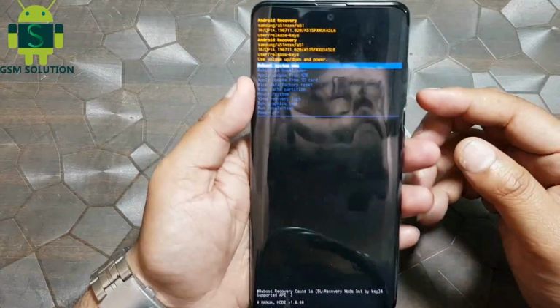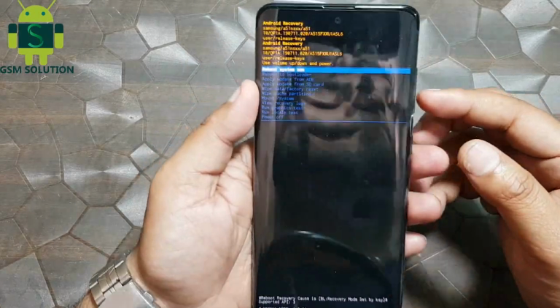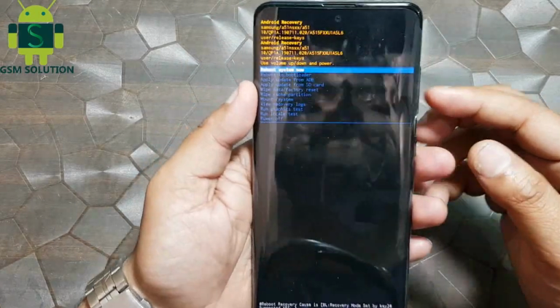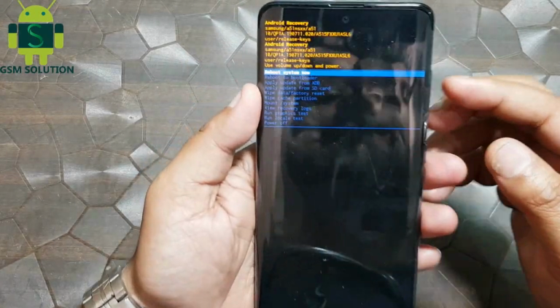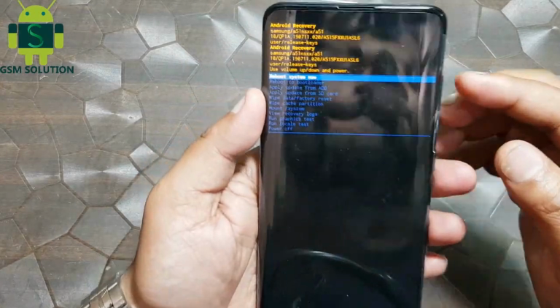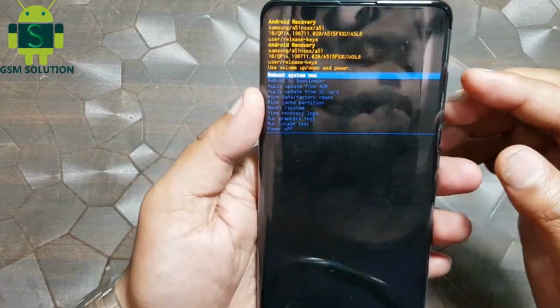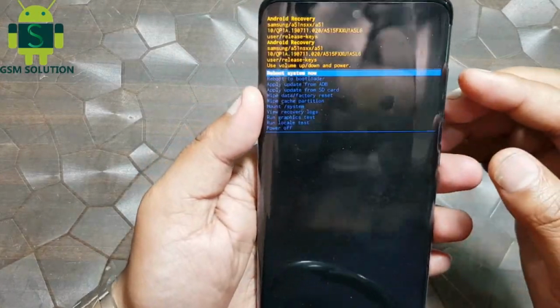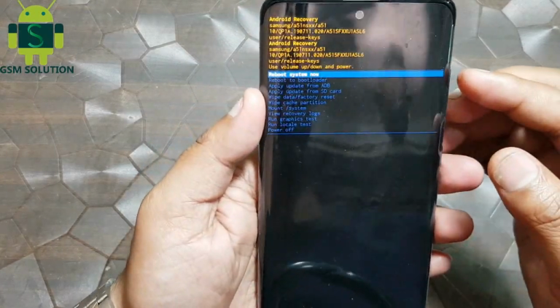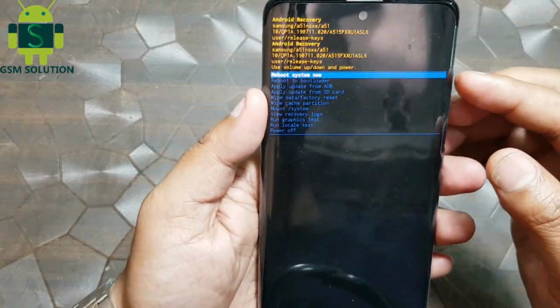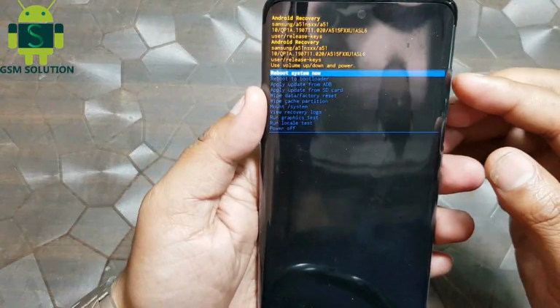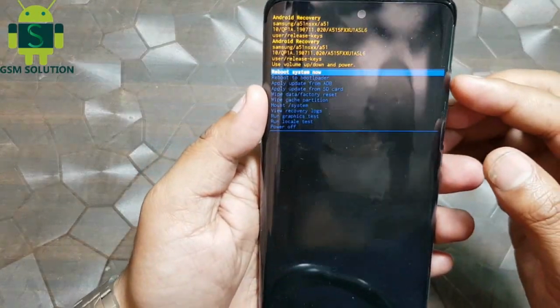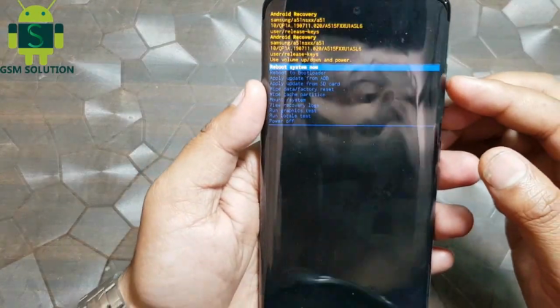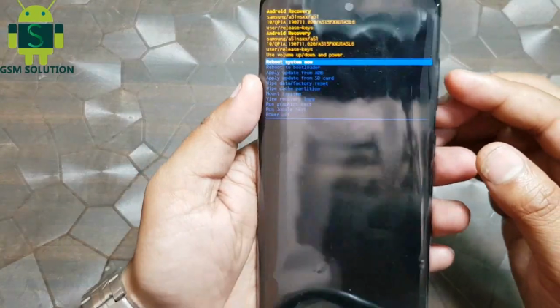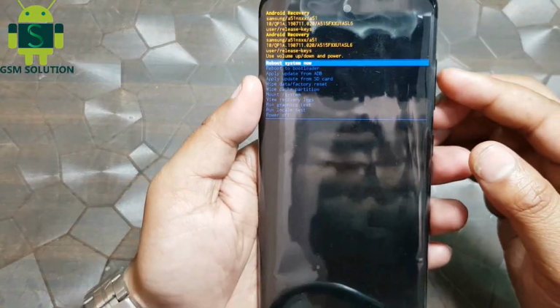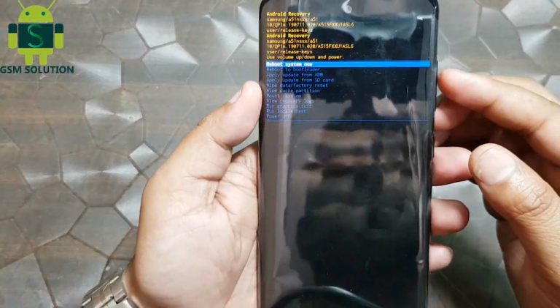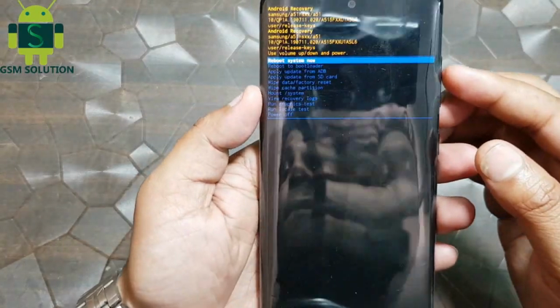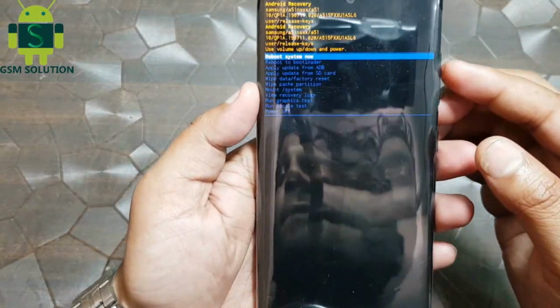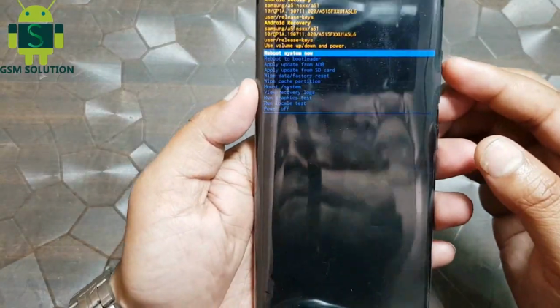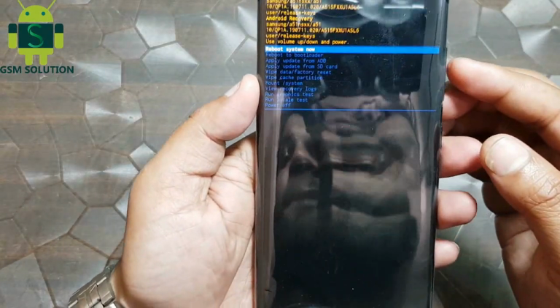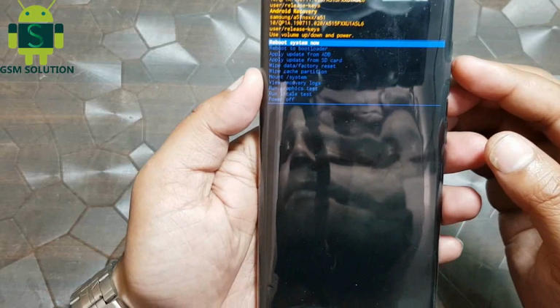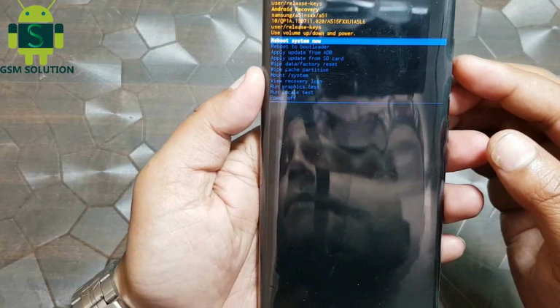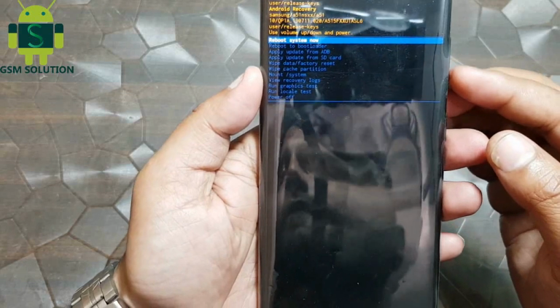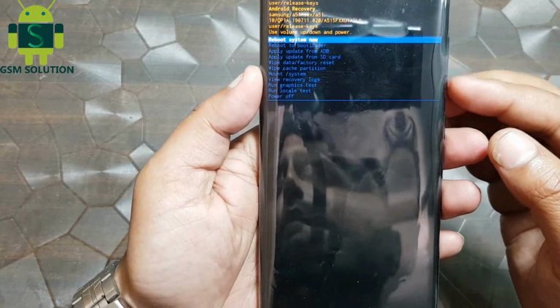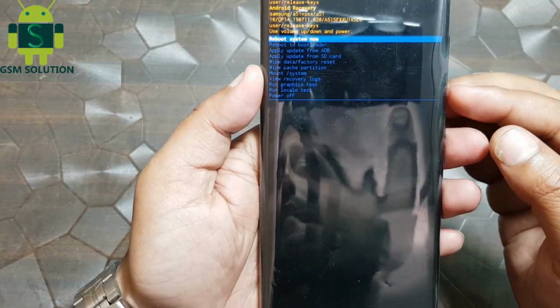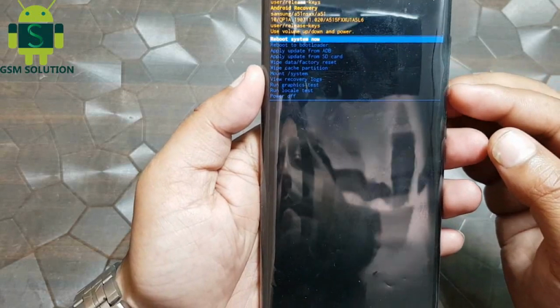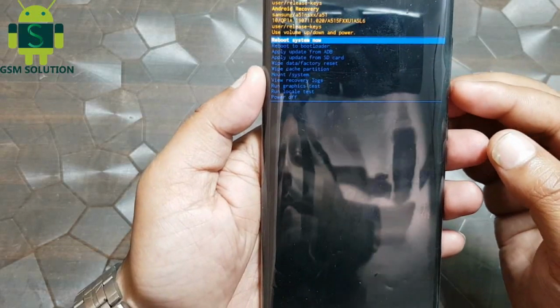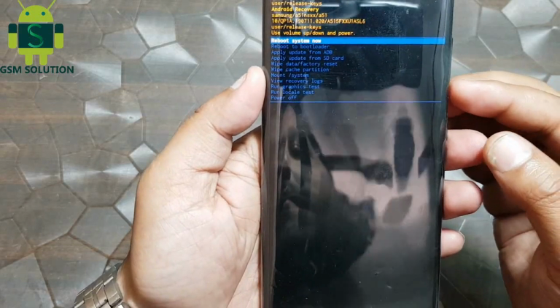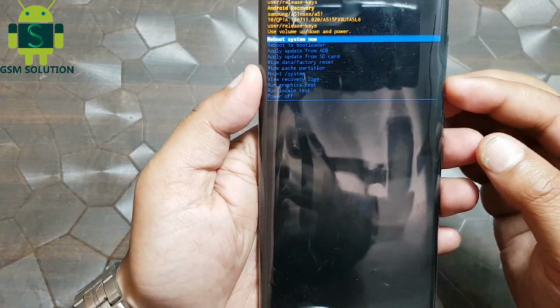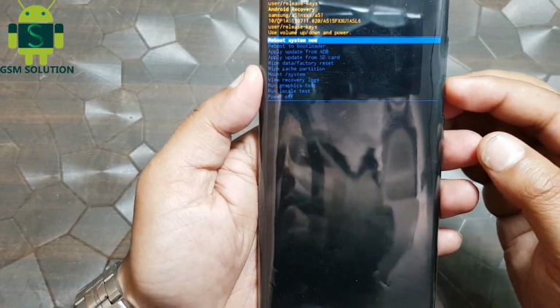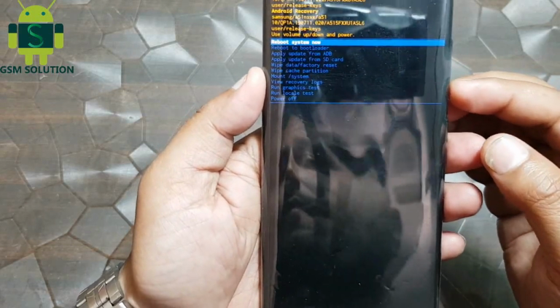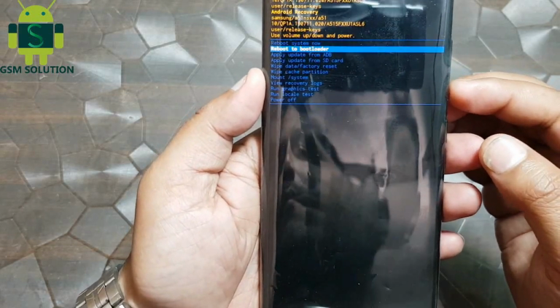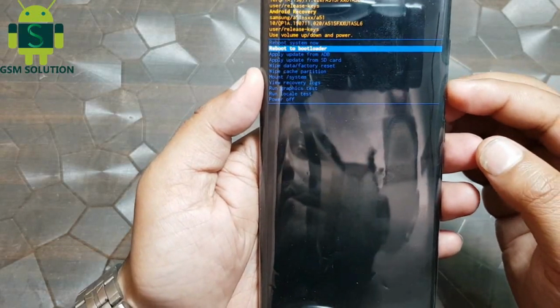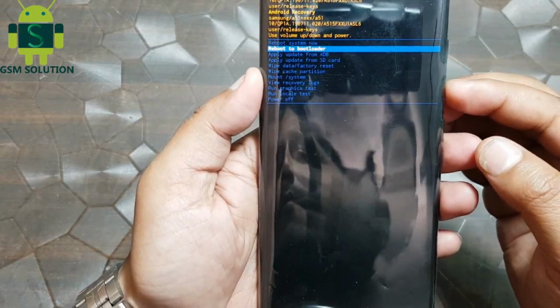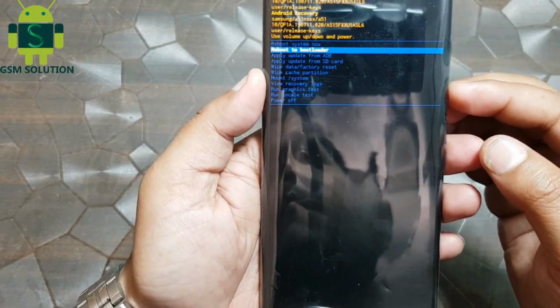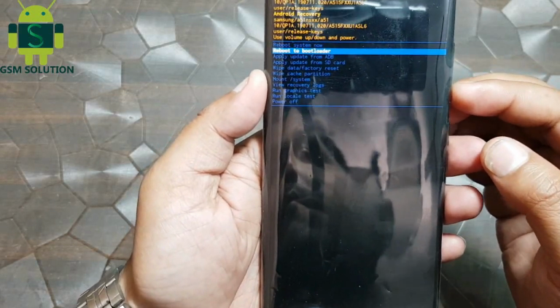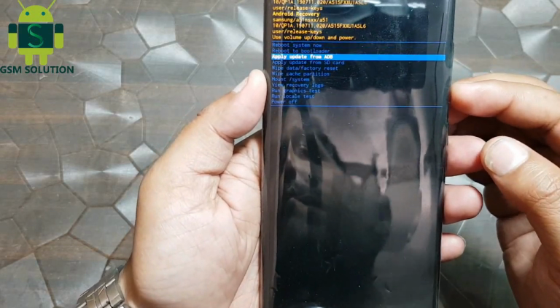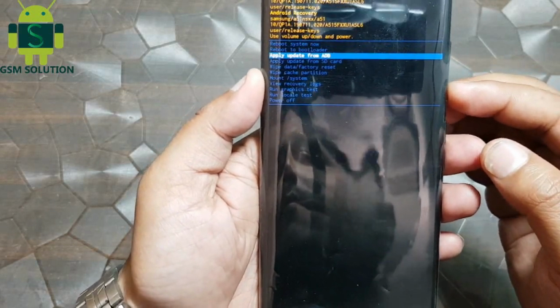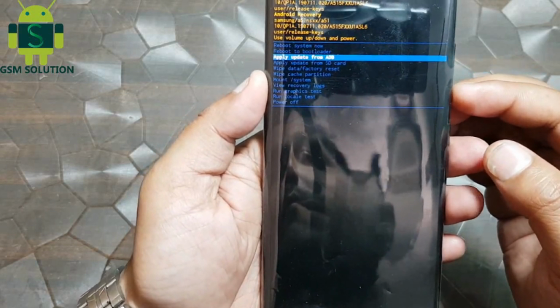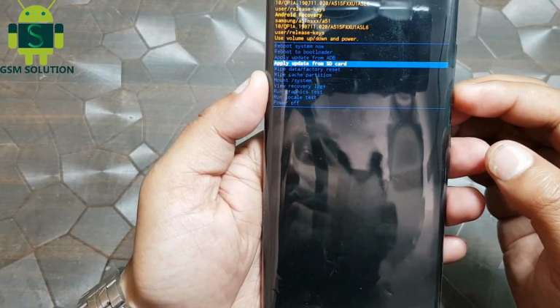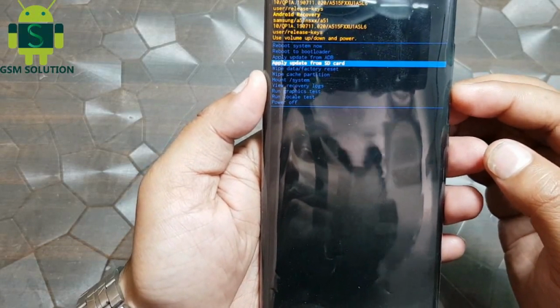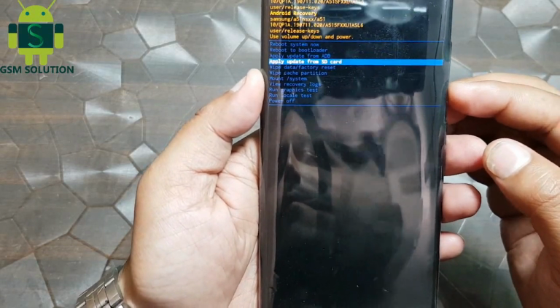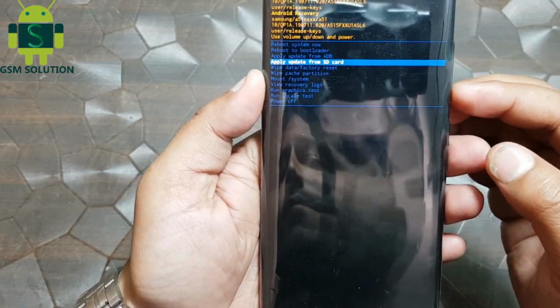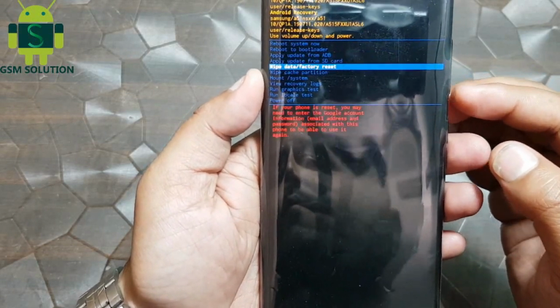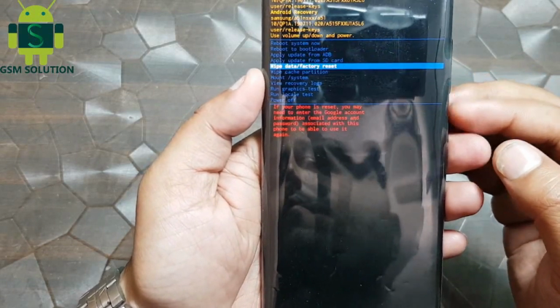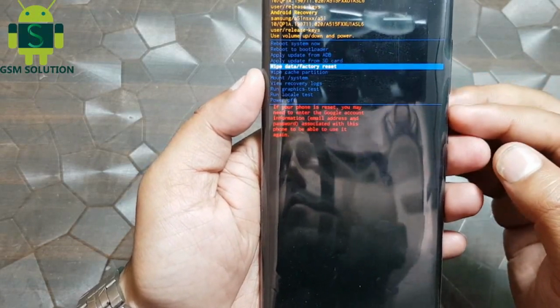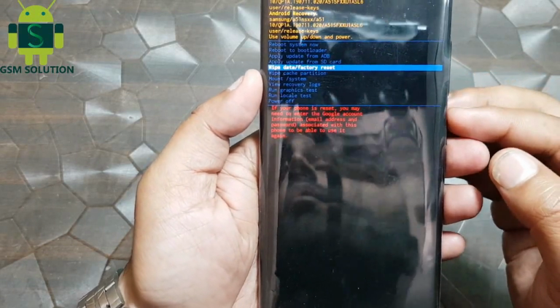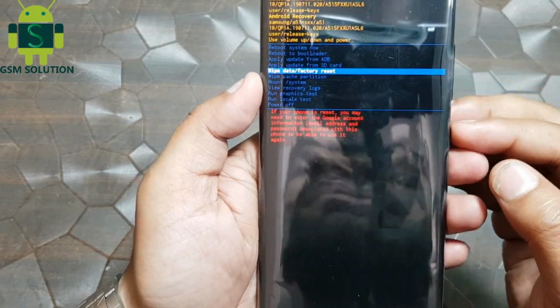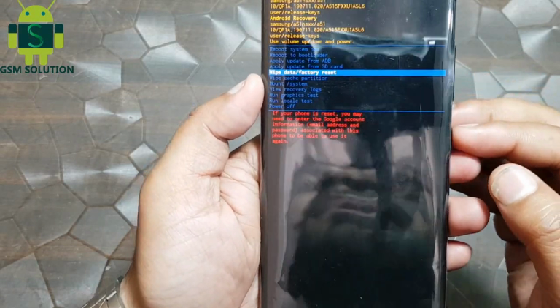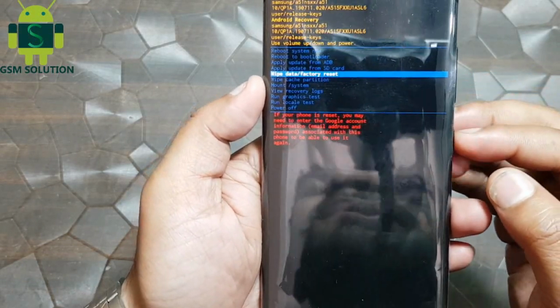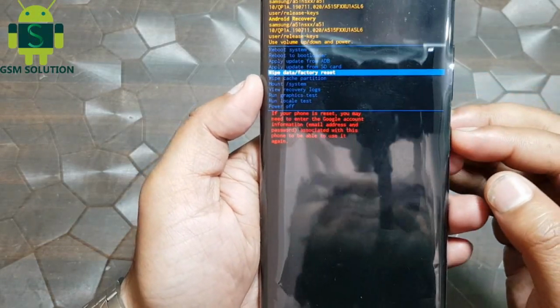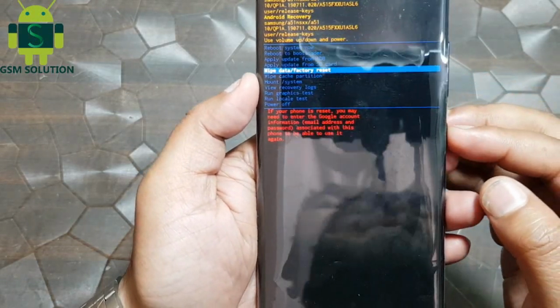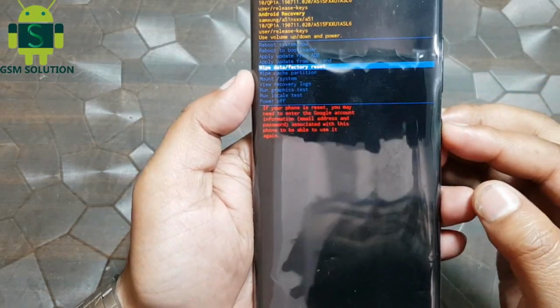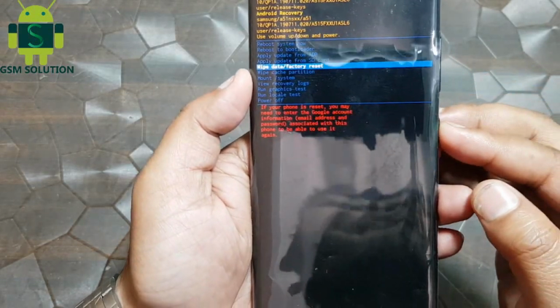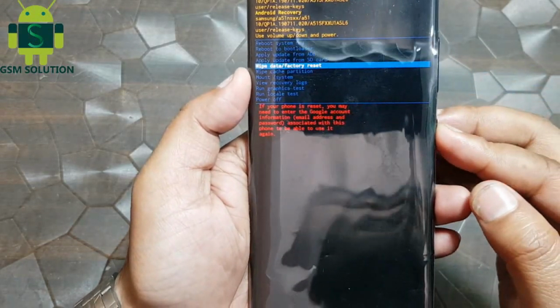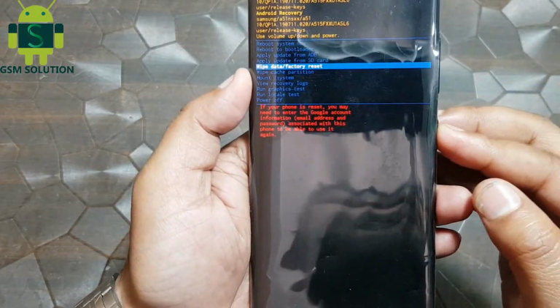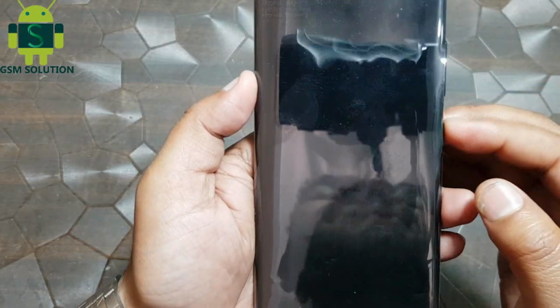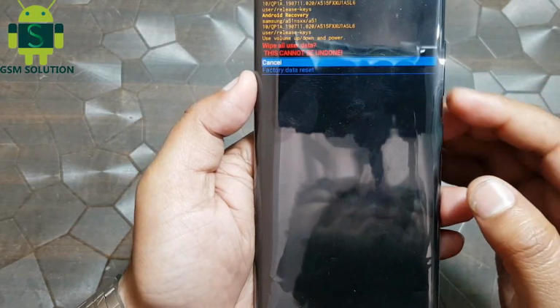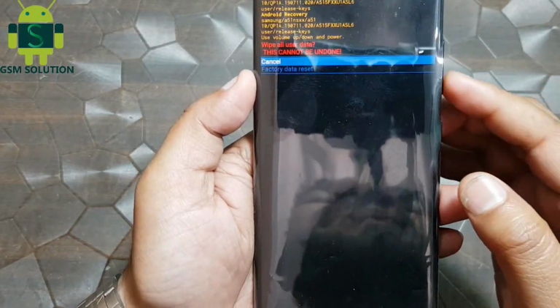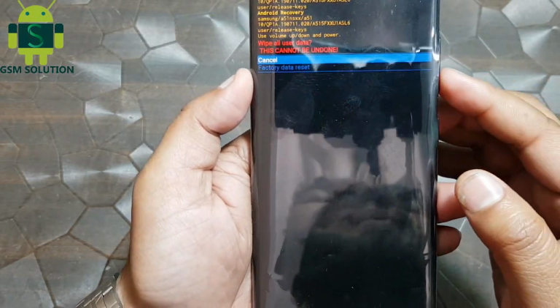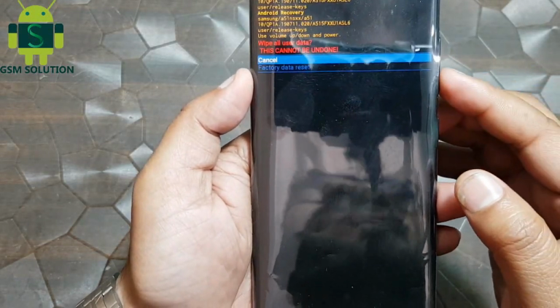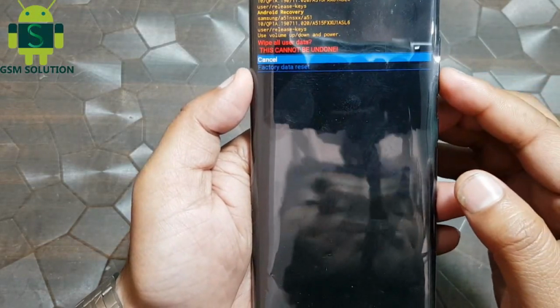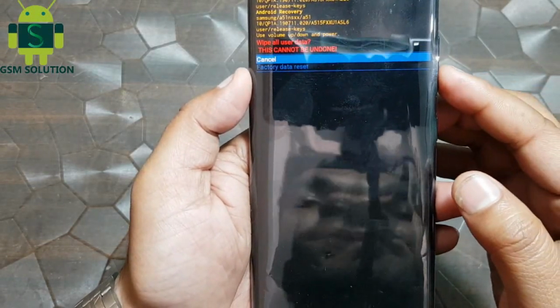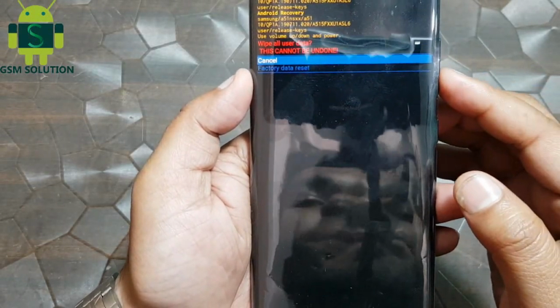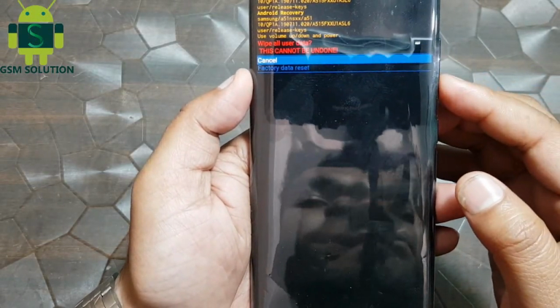Open the recovery menu and go to factory reset — wipe data — then click yes. Your phone factory reset is now in process.